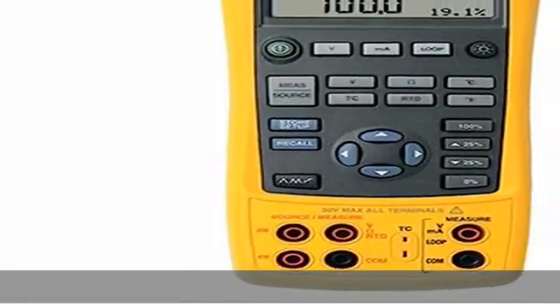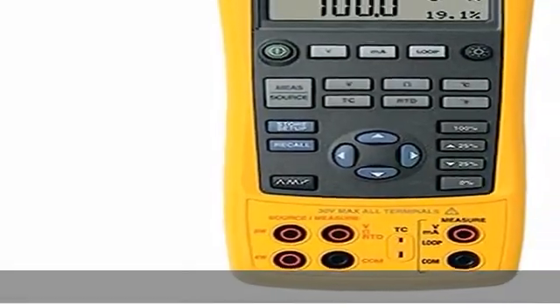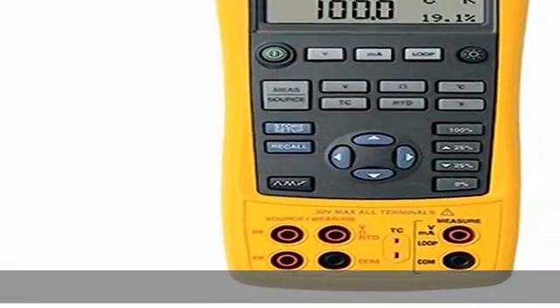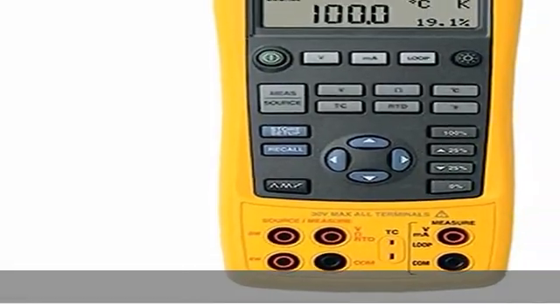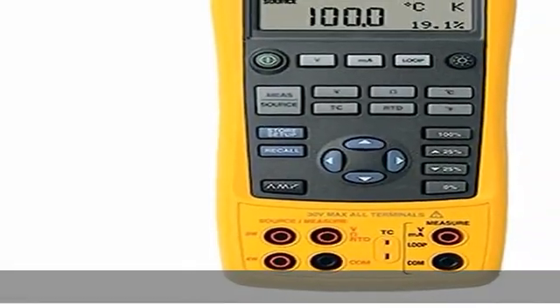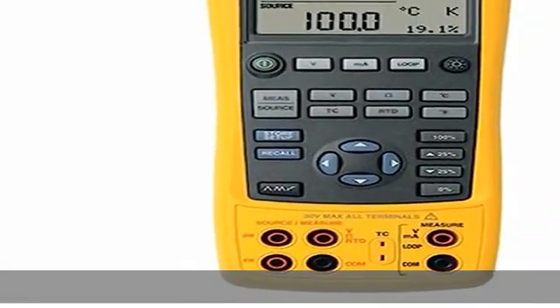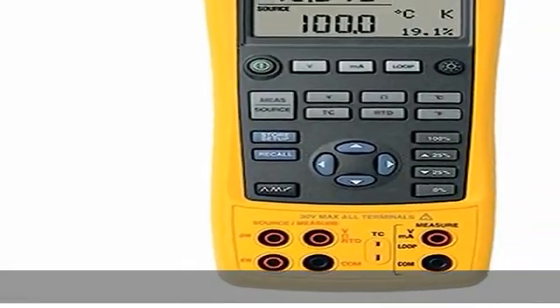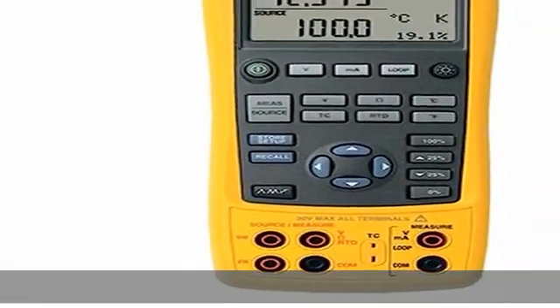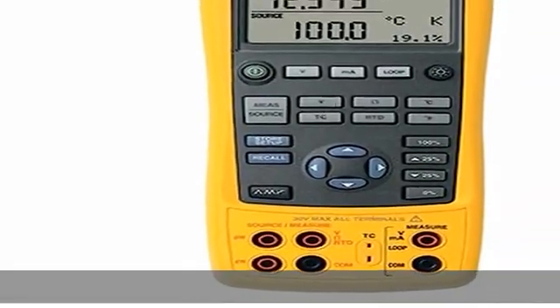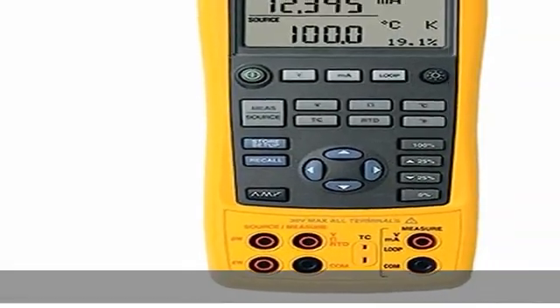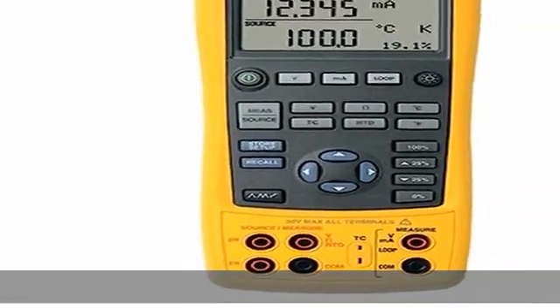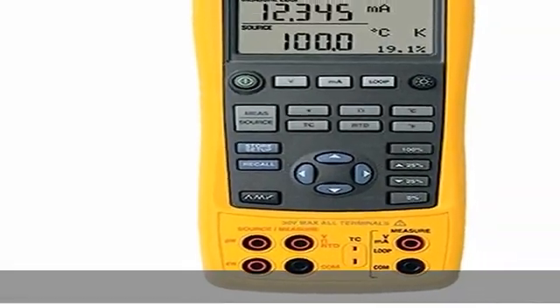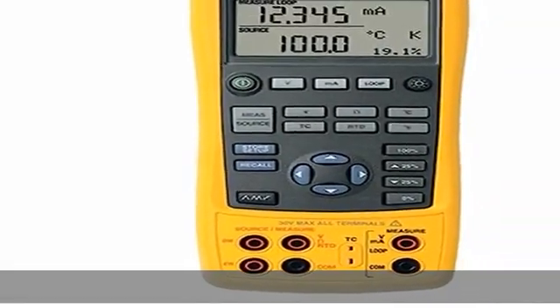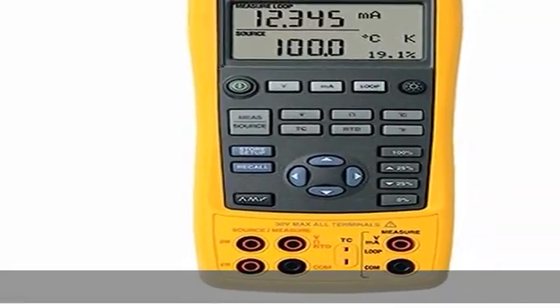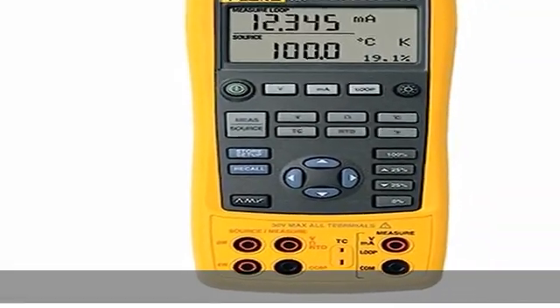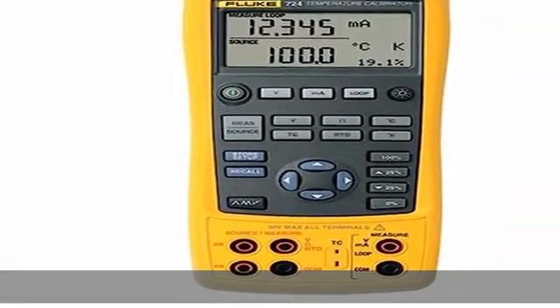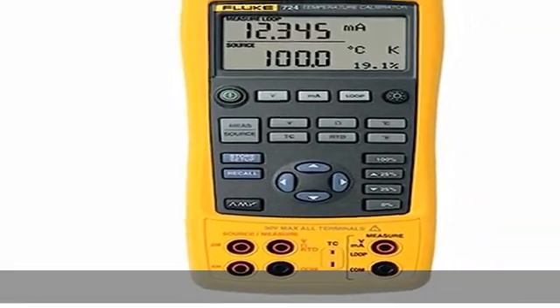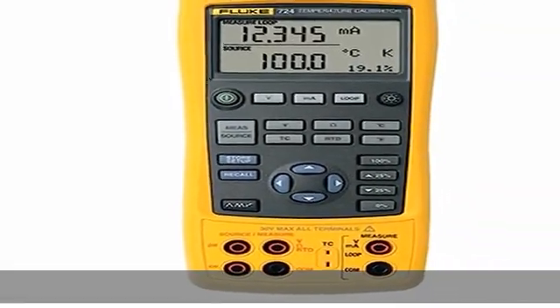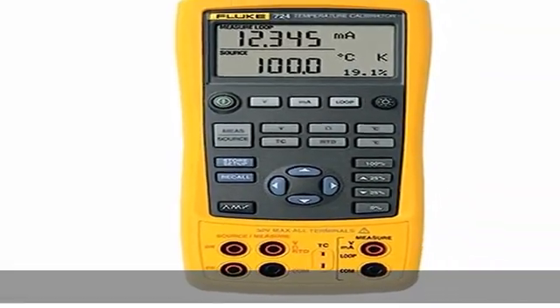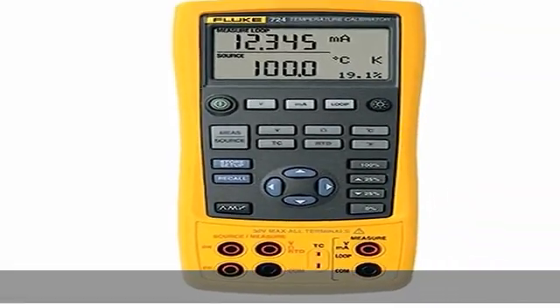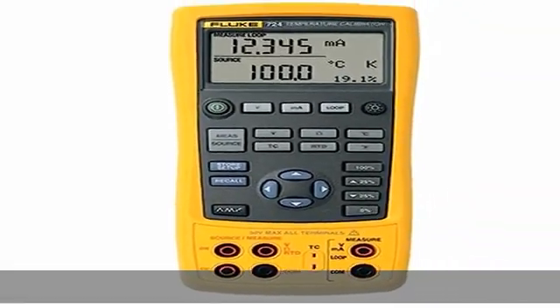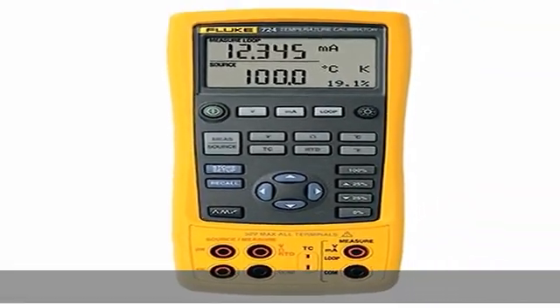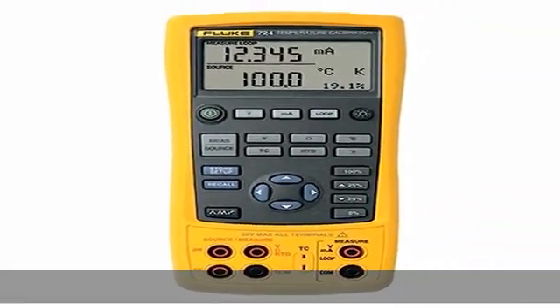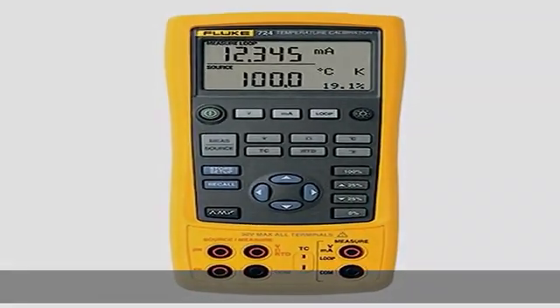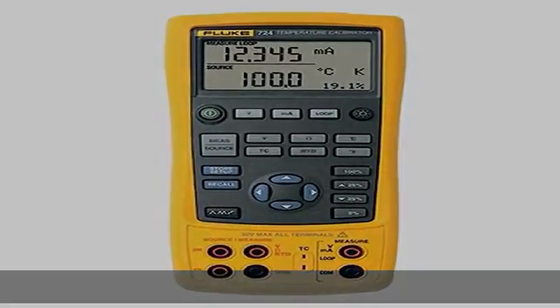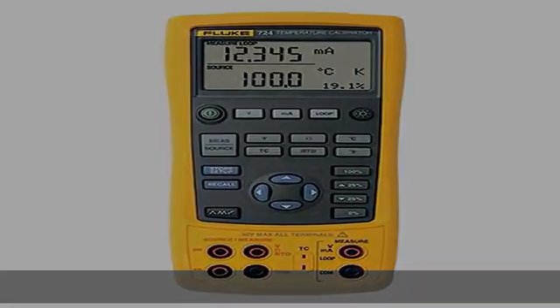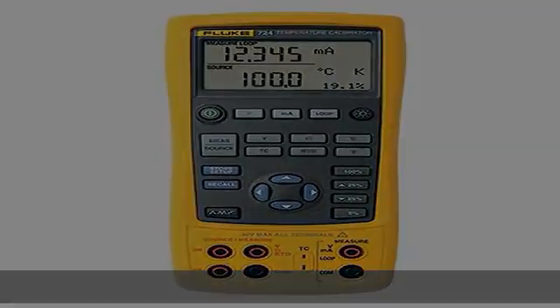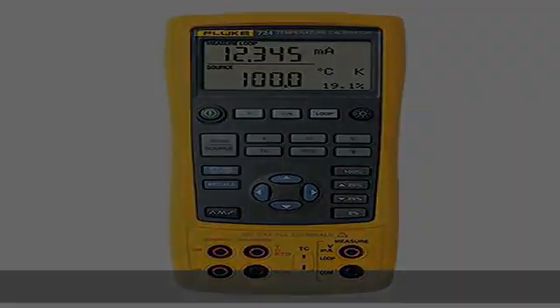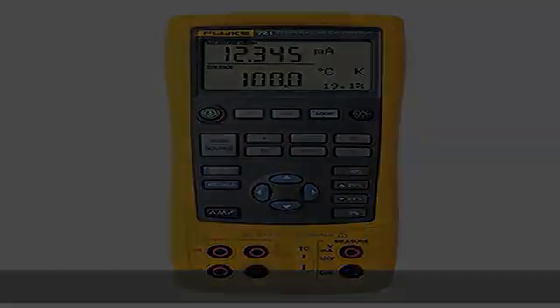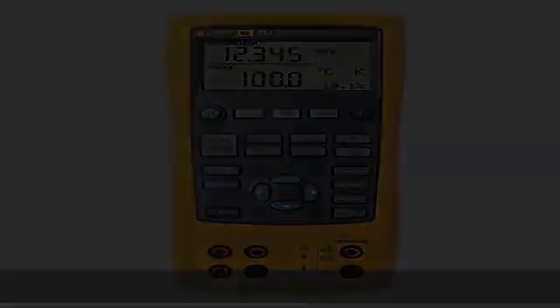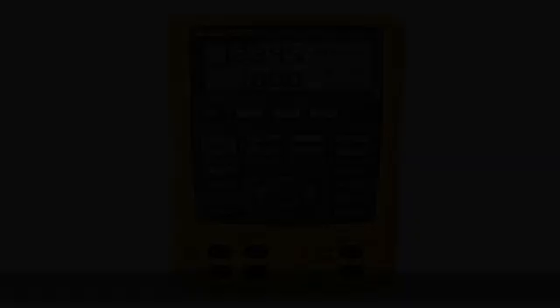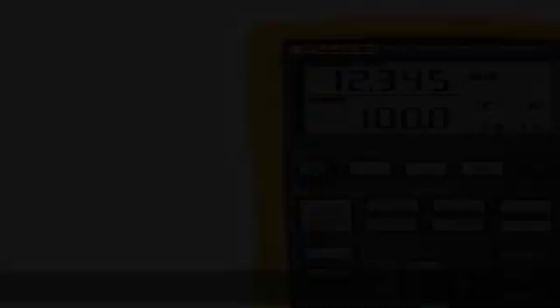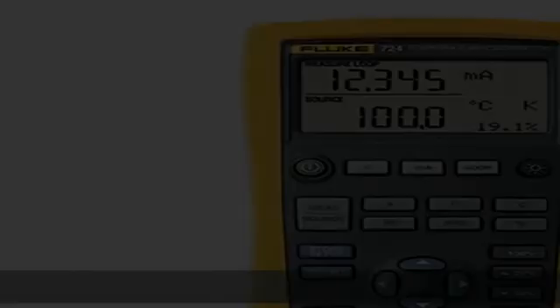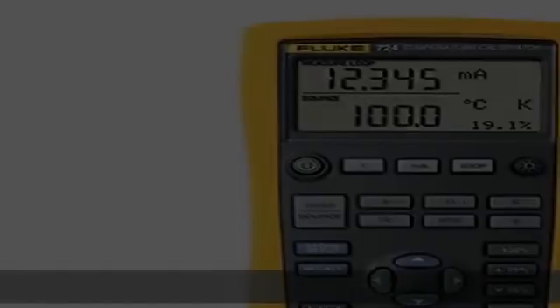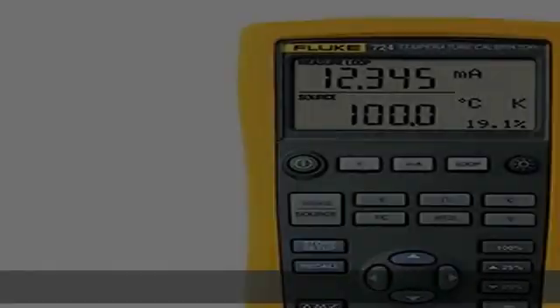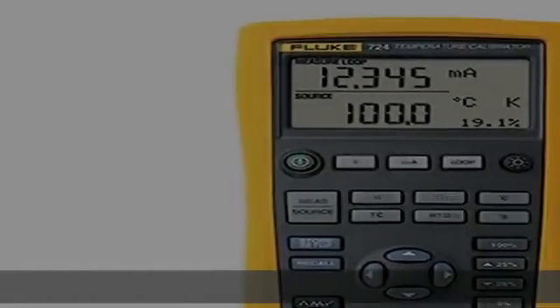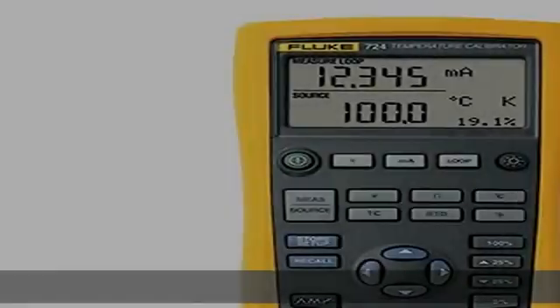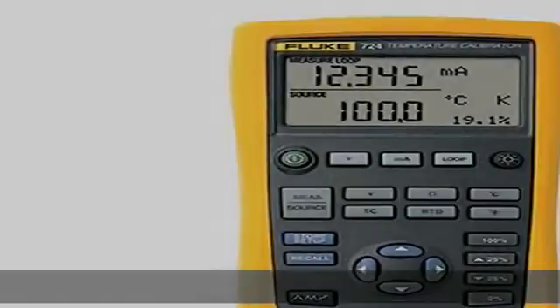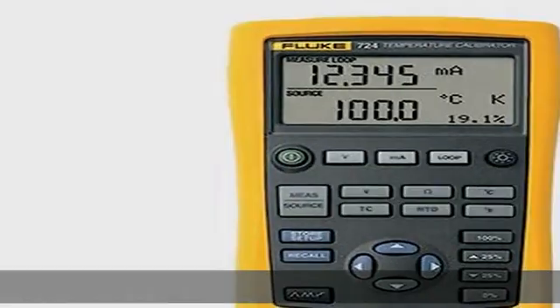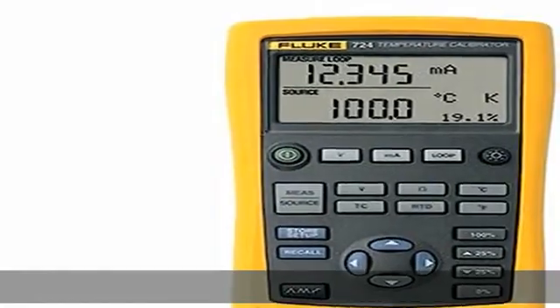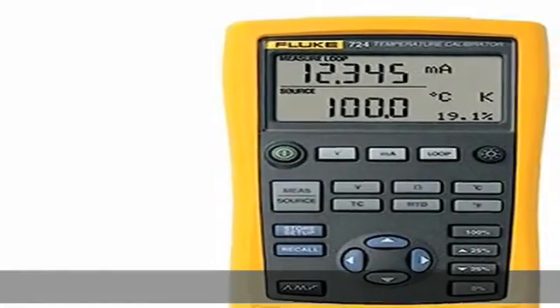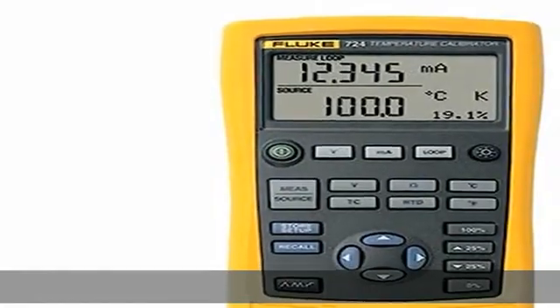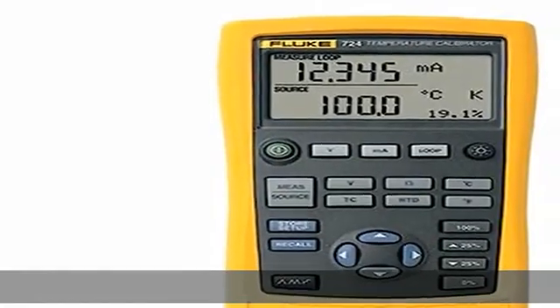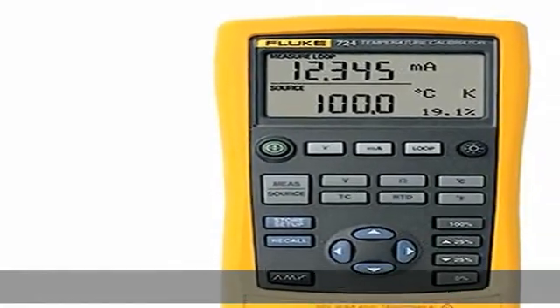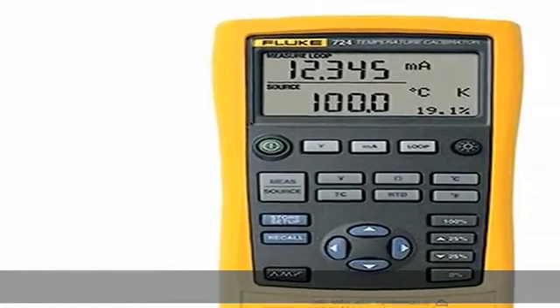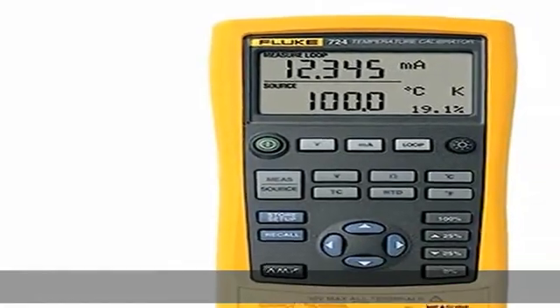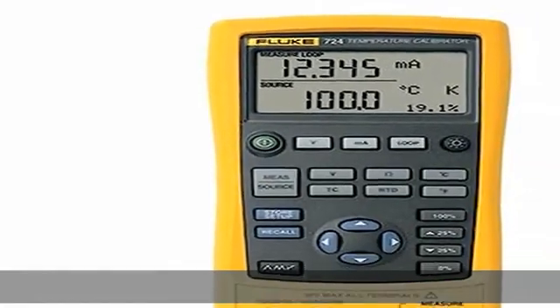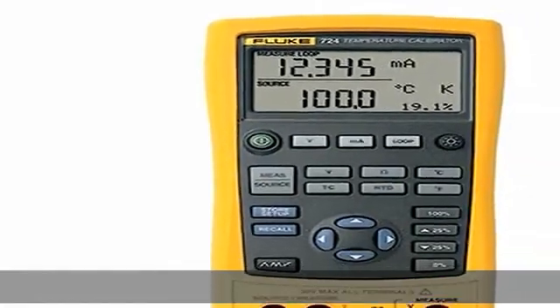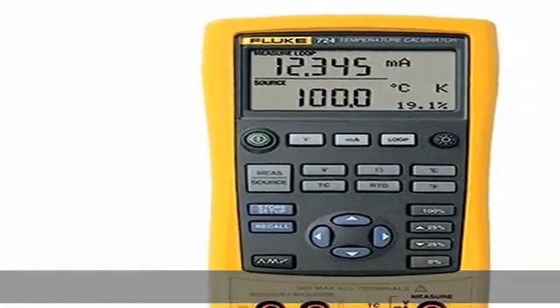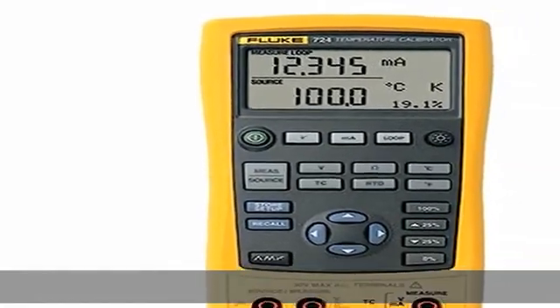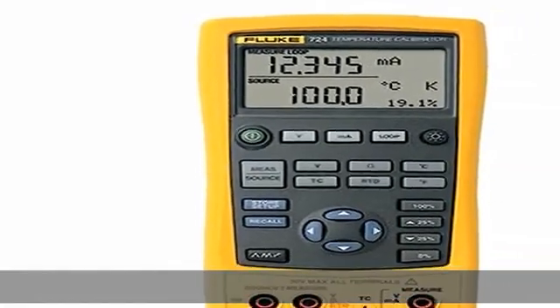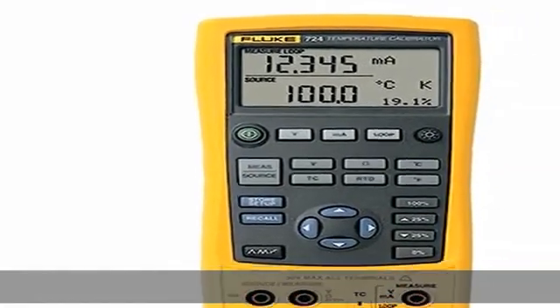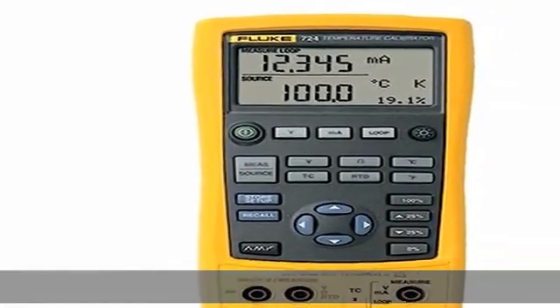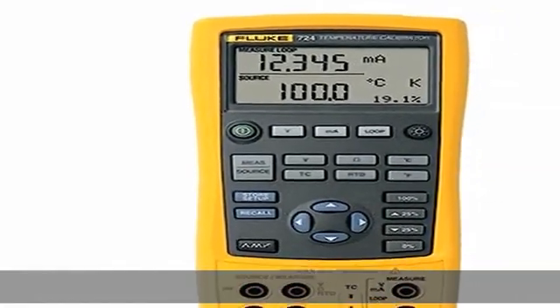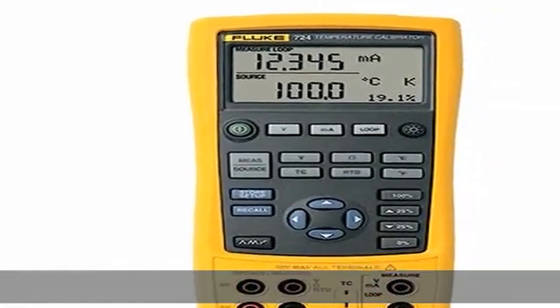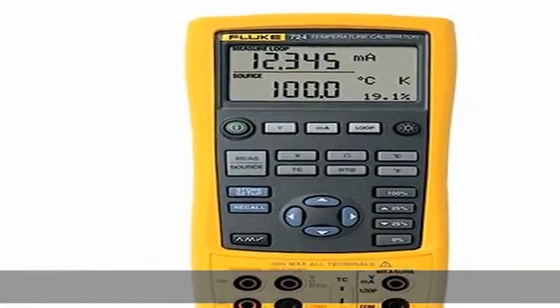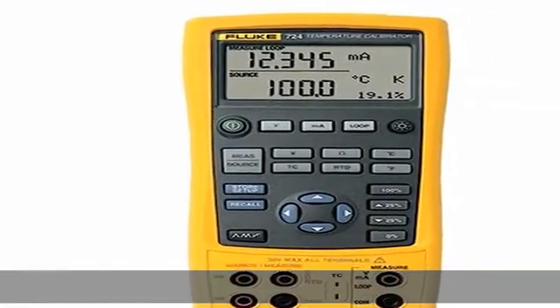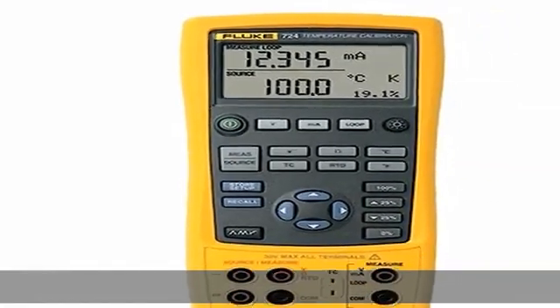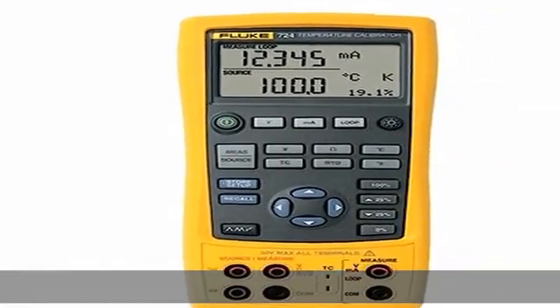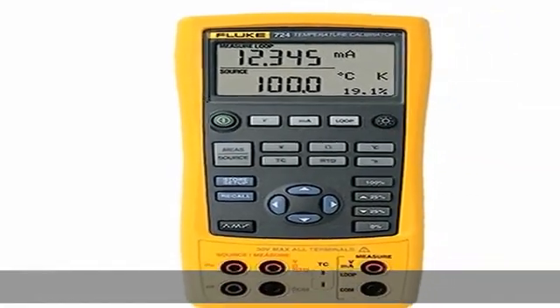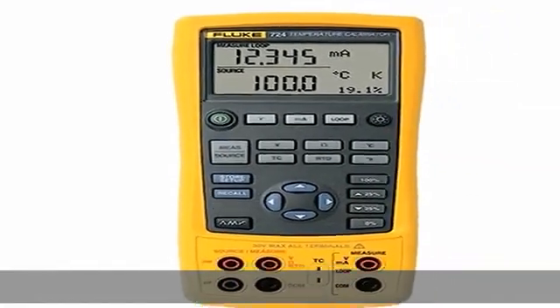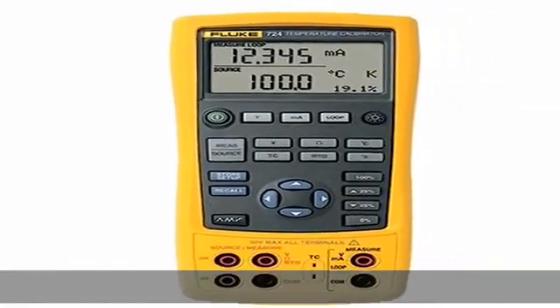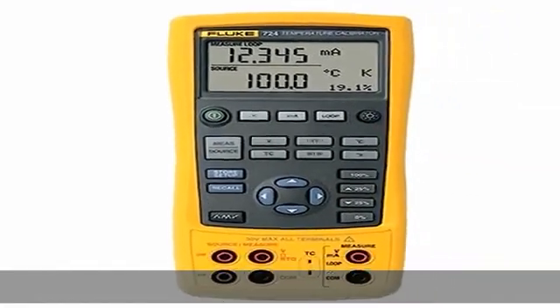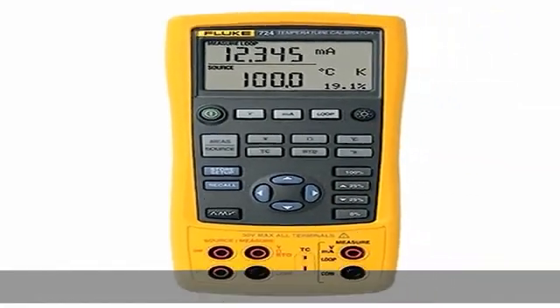Easy to read dual display lets you view input and output simultaneously. Measure RTDs, thermocouples, ohms, and volts to test sensors and transmitters. Show more in the description to get this product today at the best price.